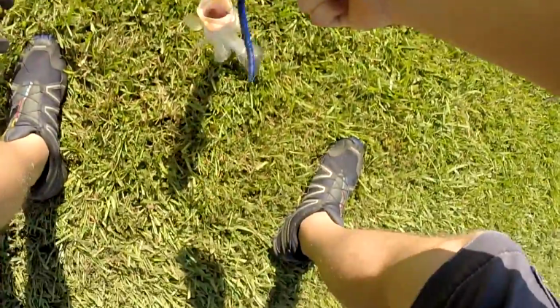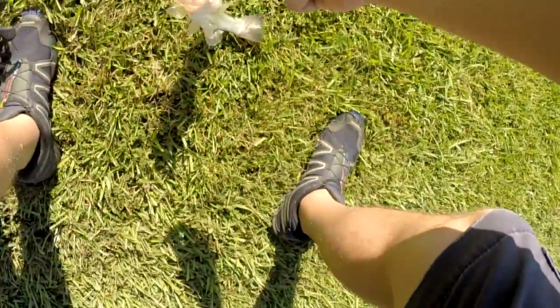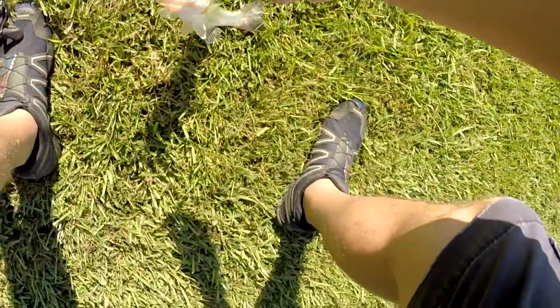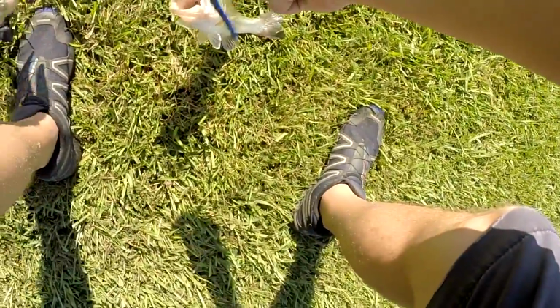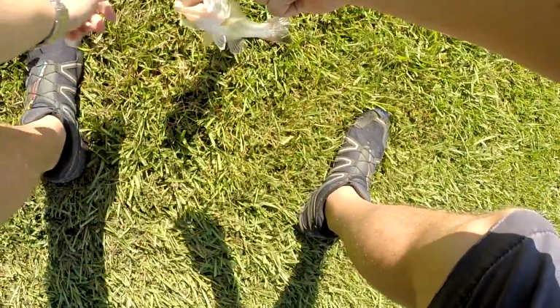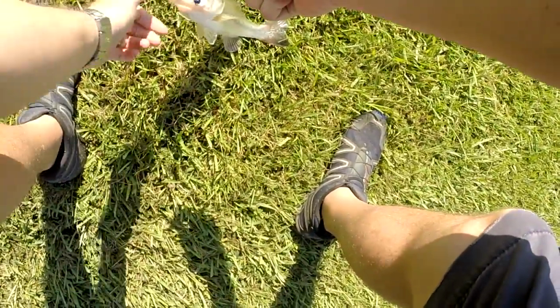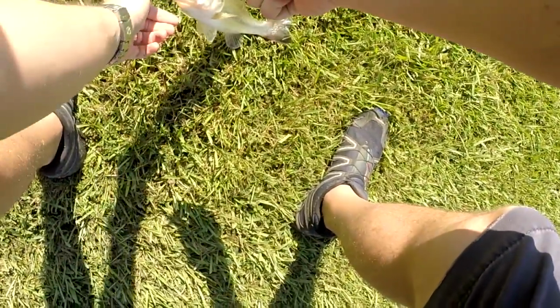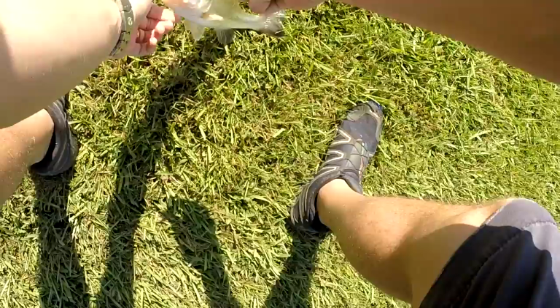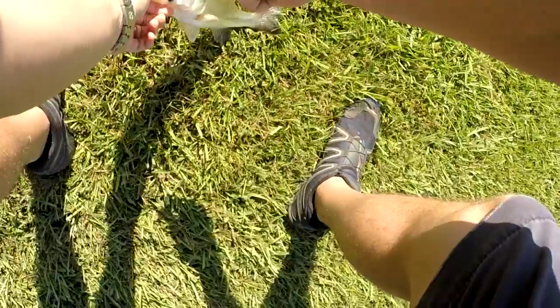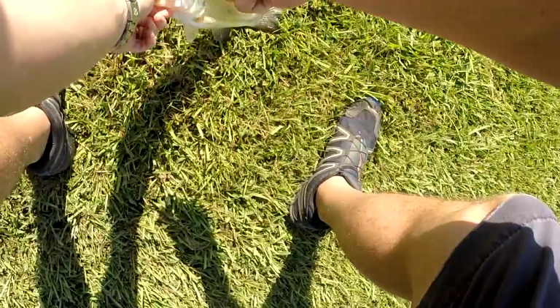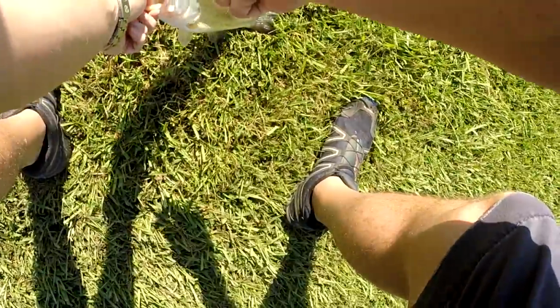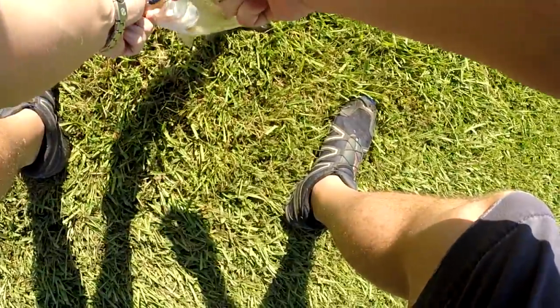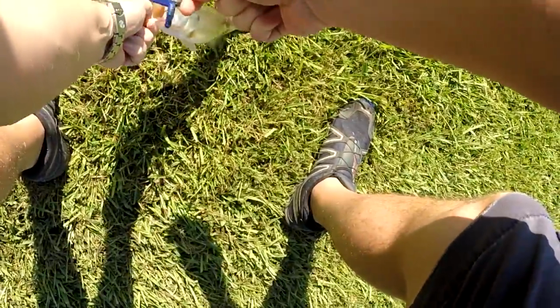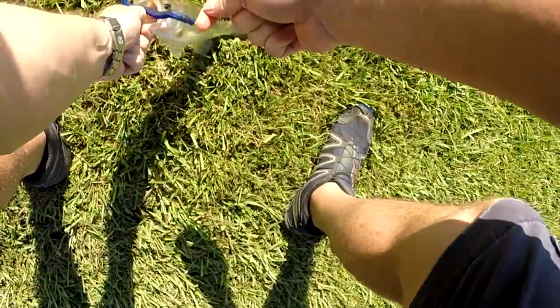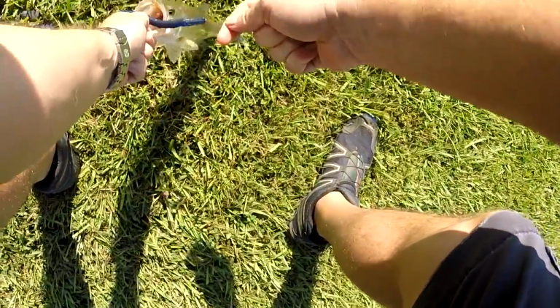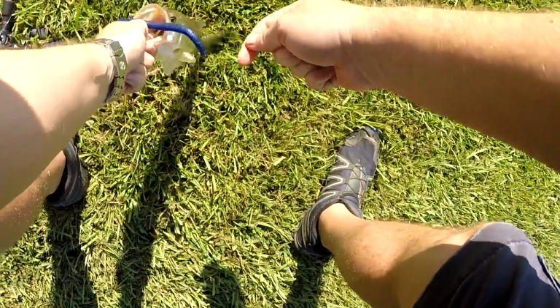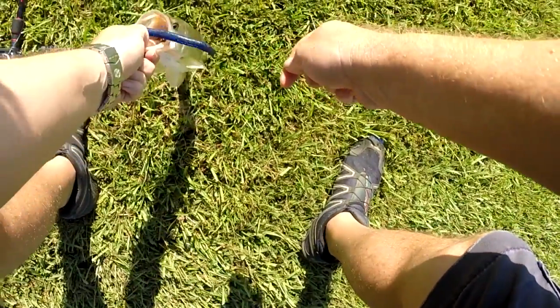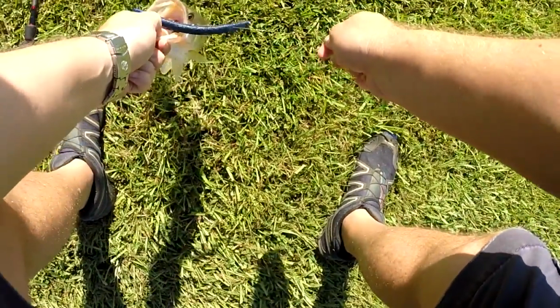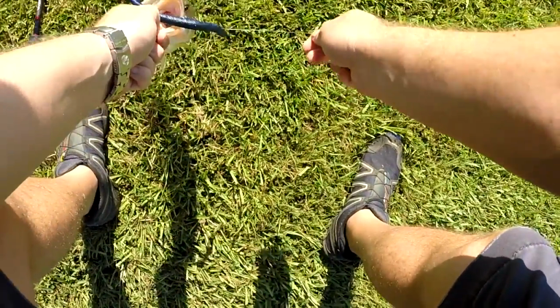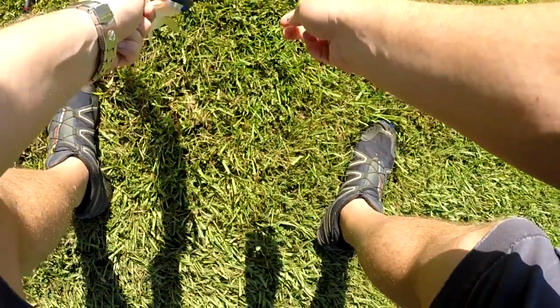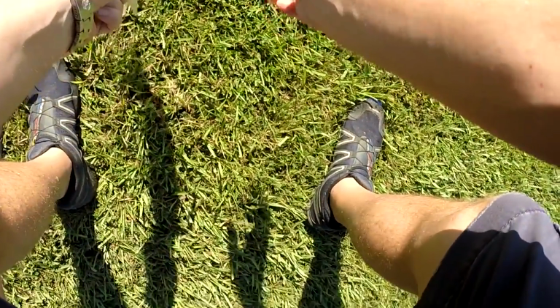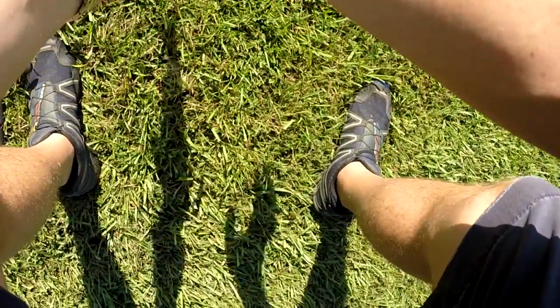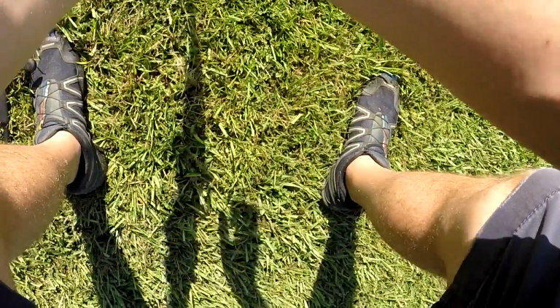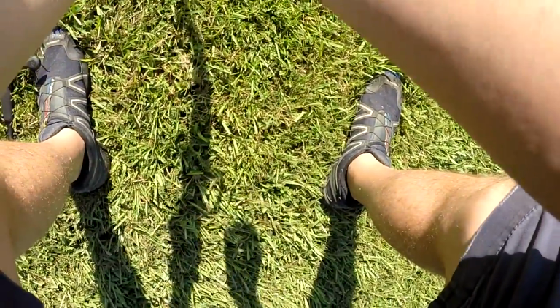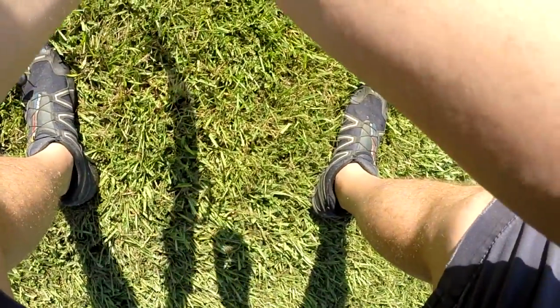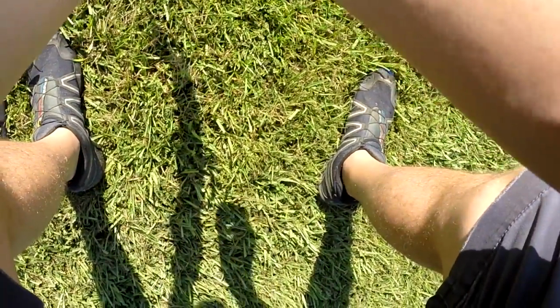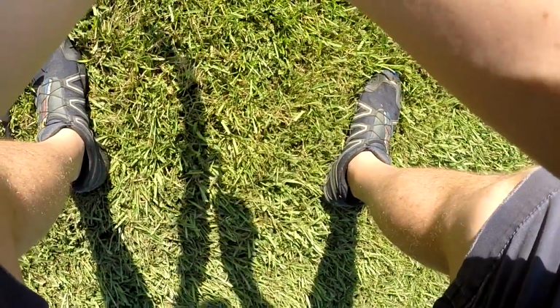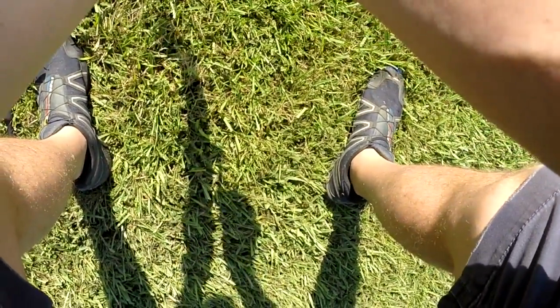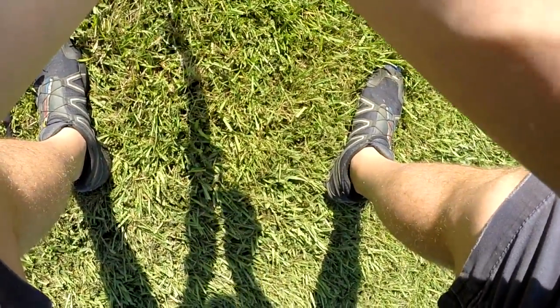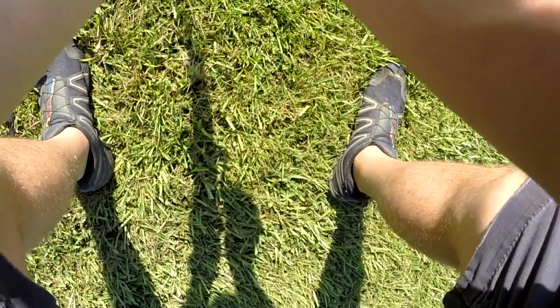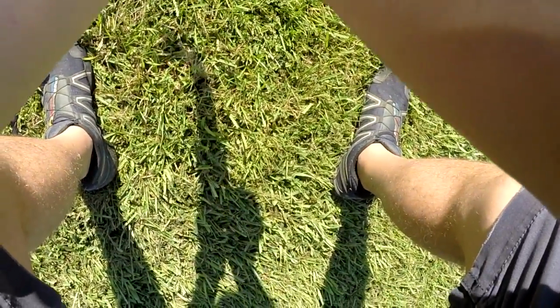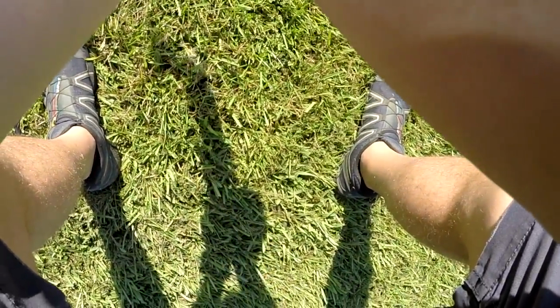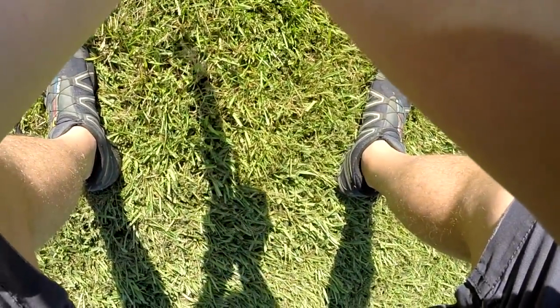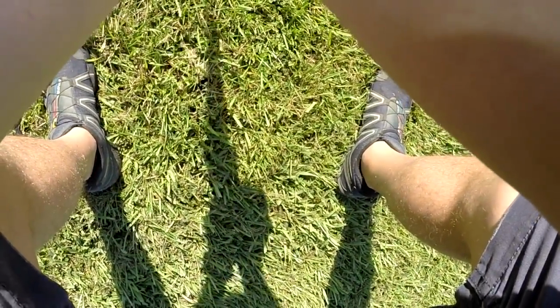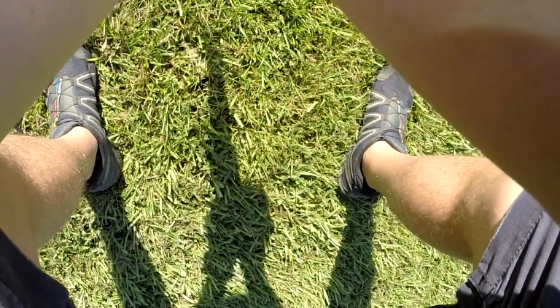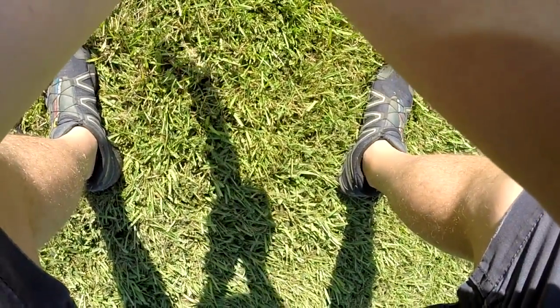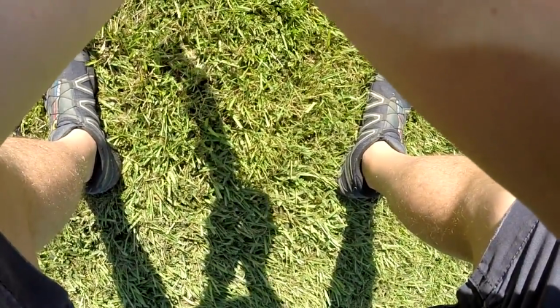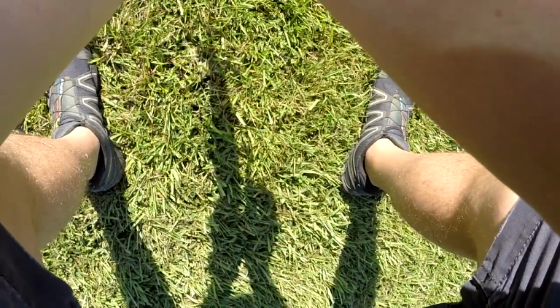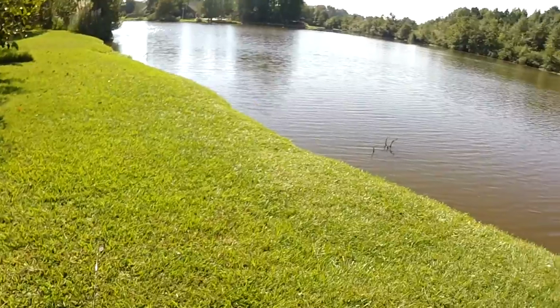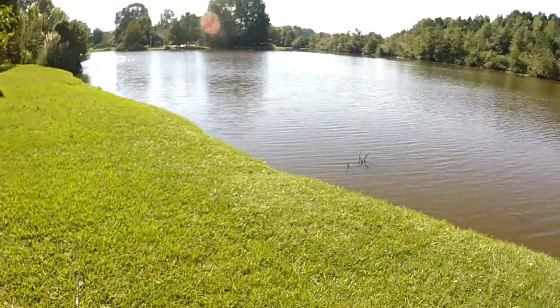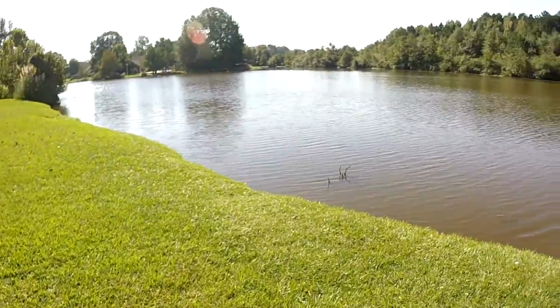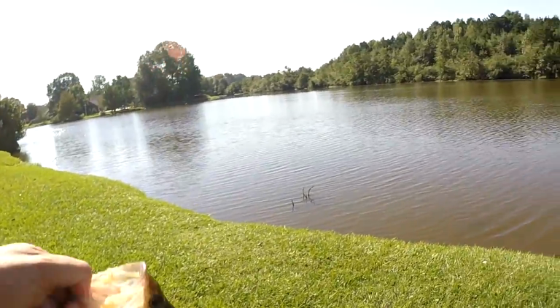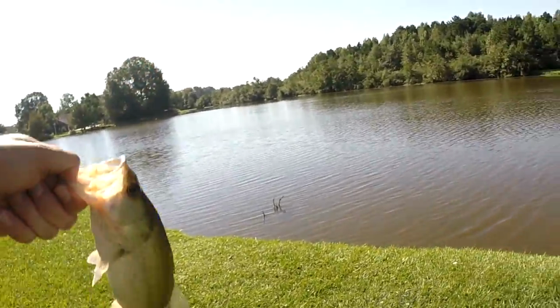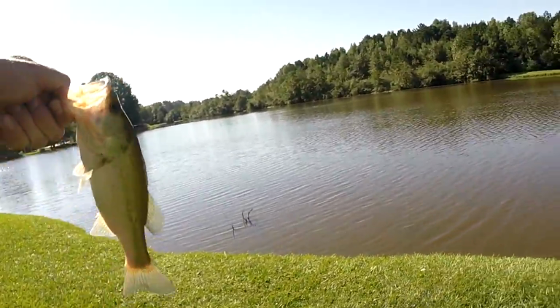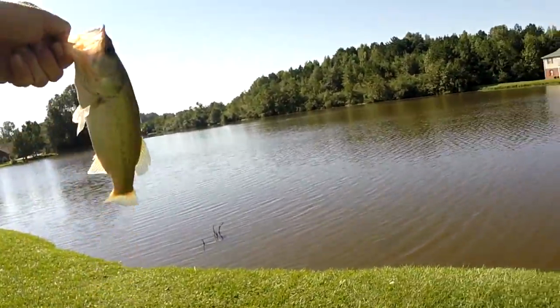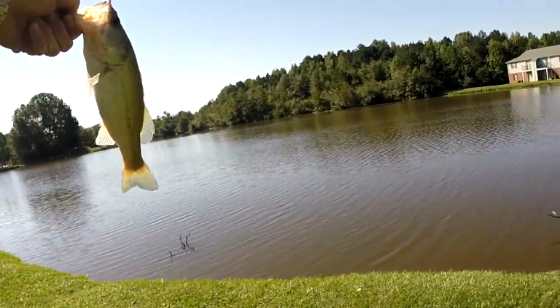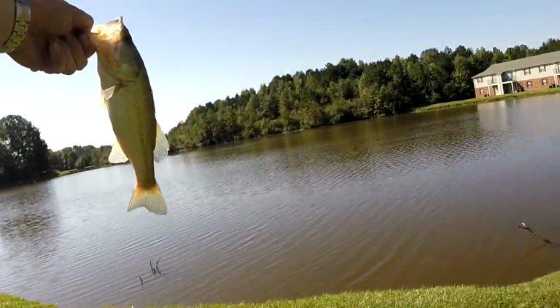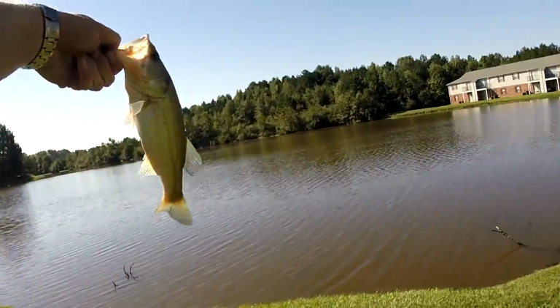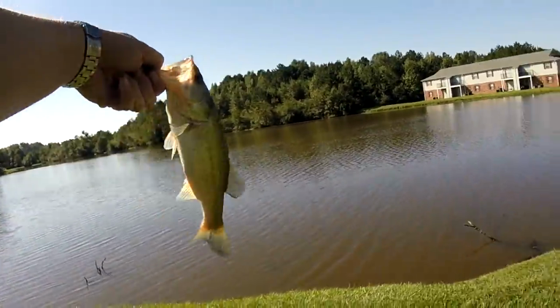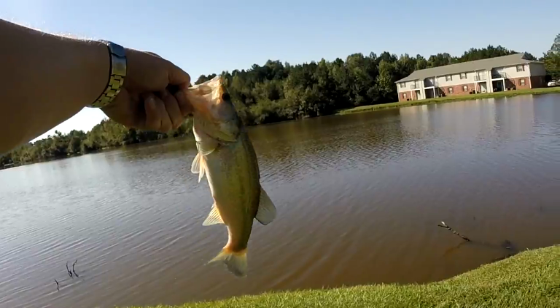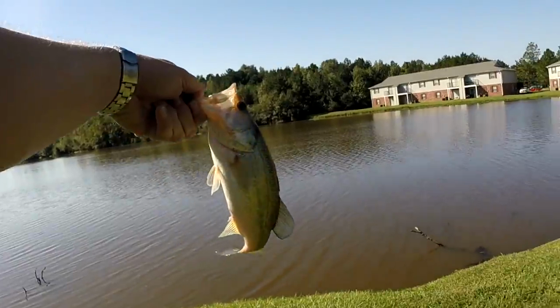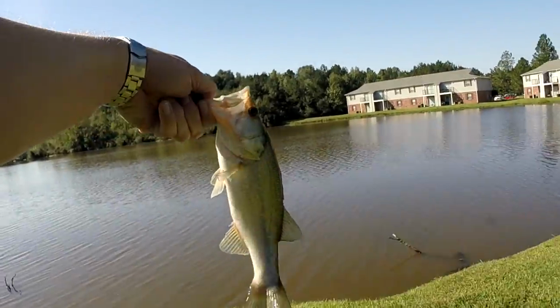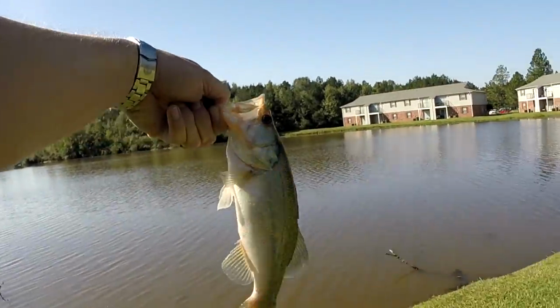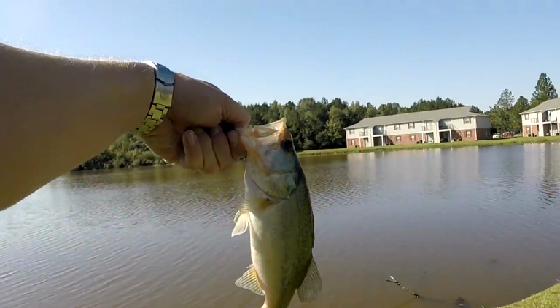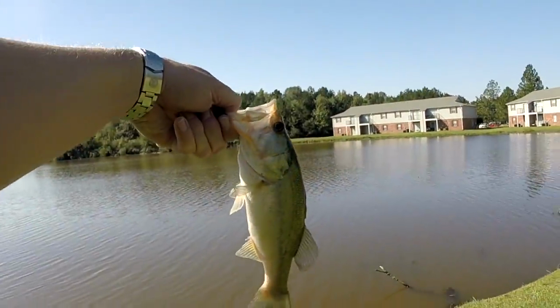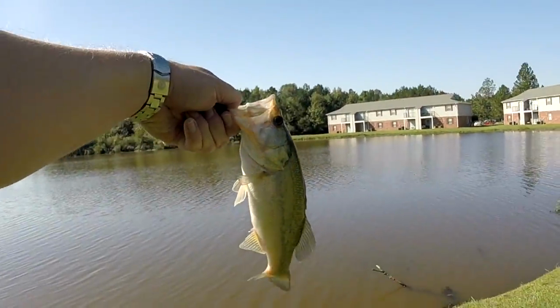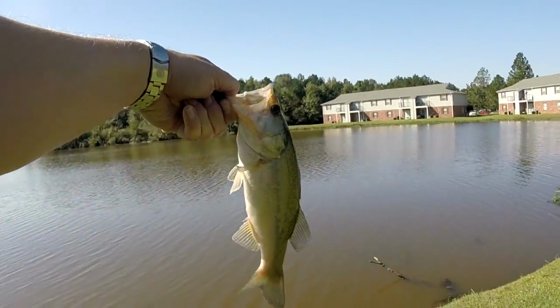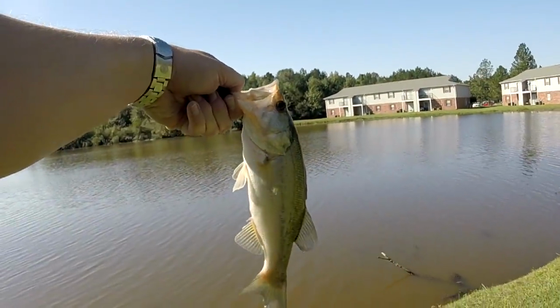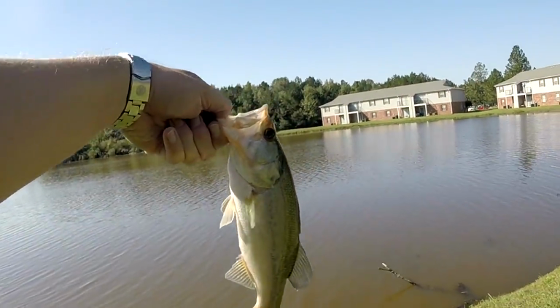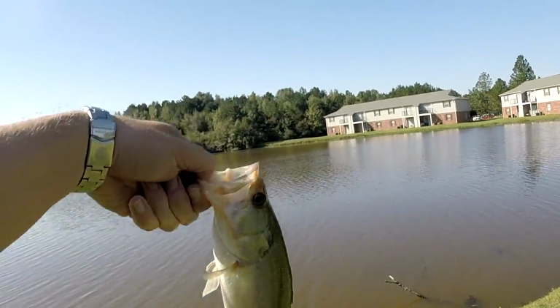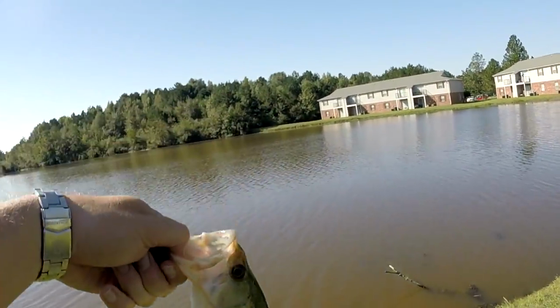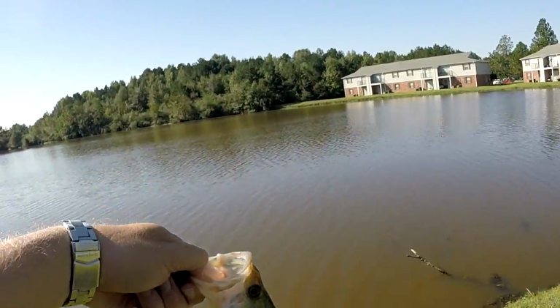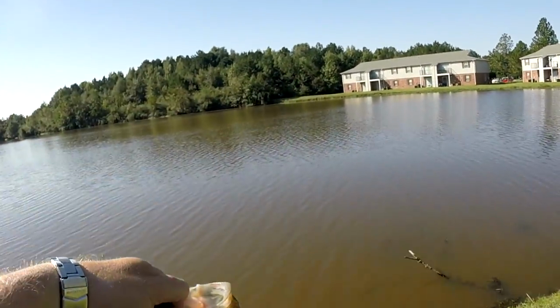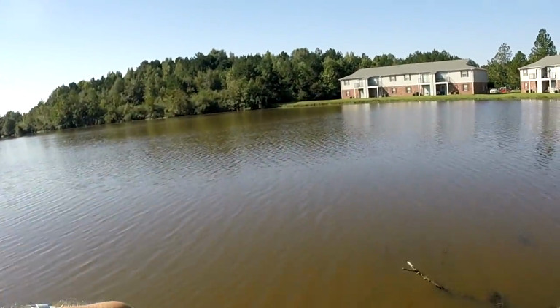Neko rig! There's another one — another one on the Neko rig.